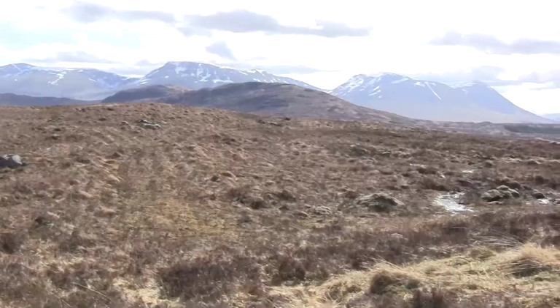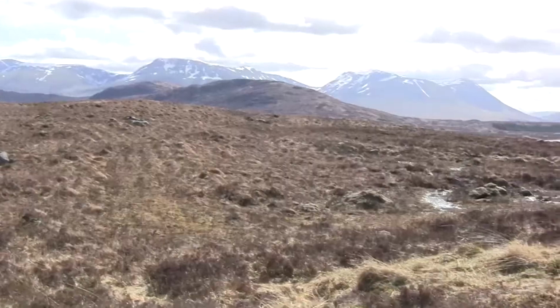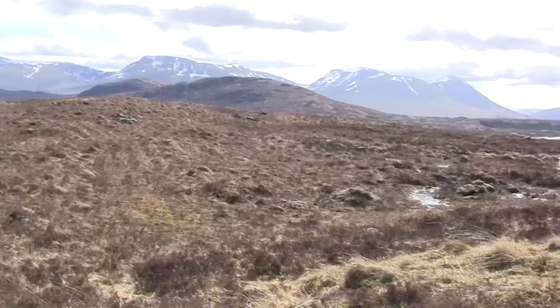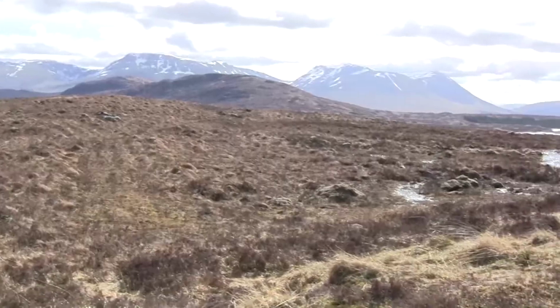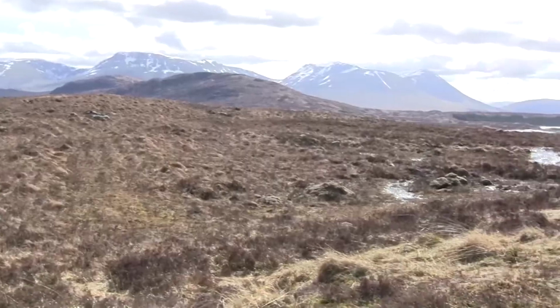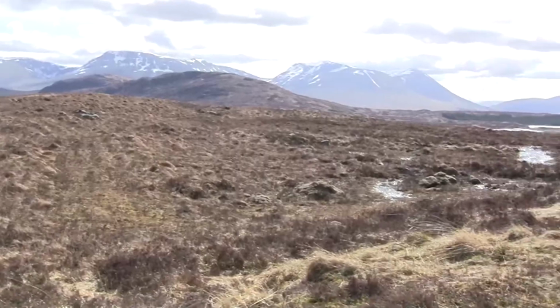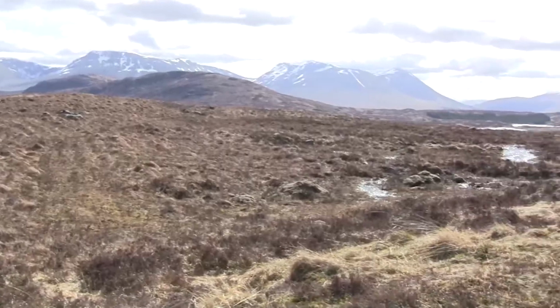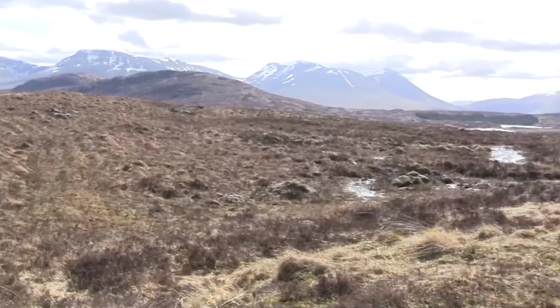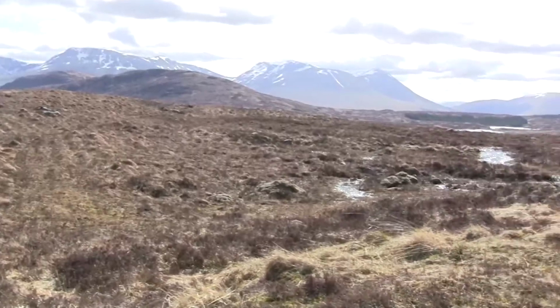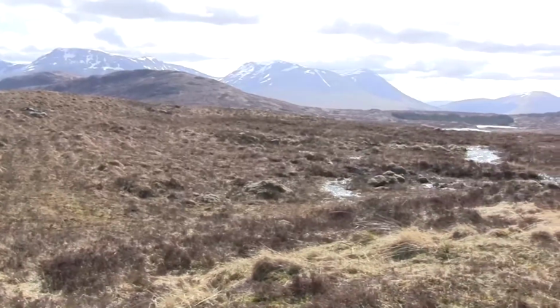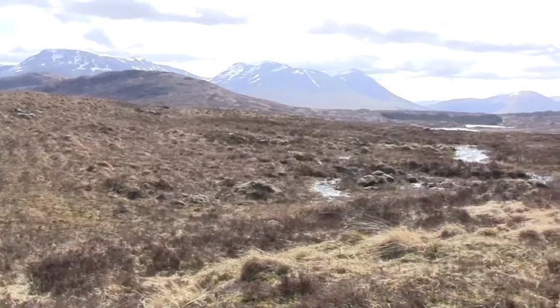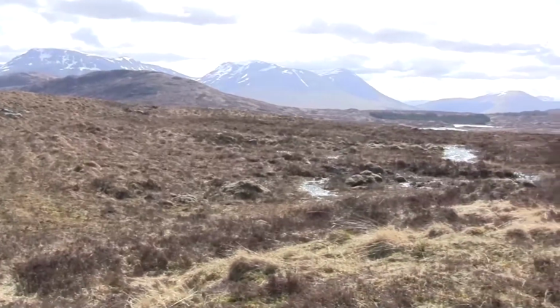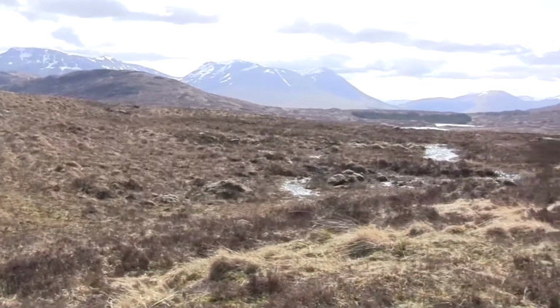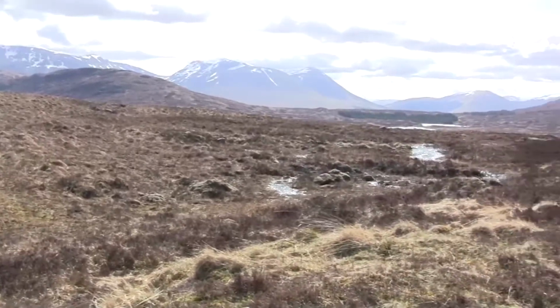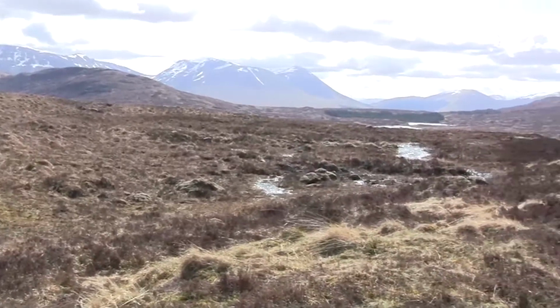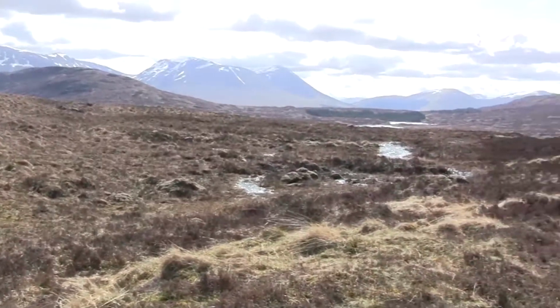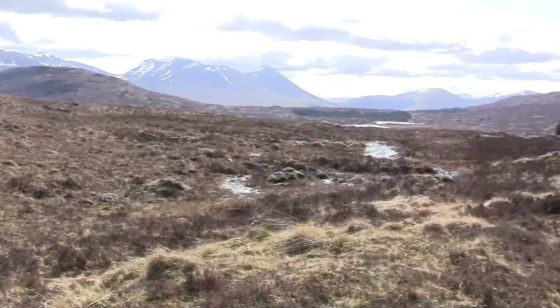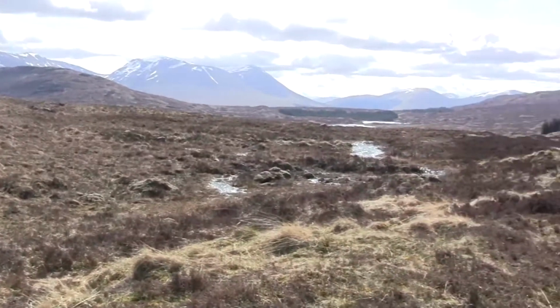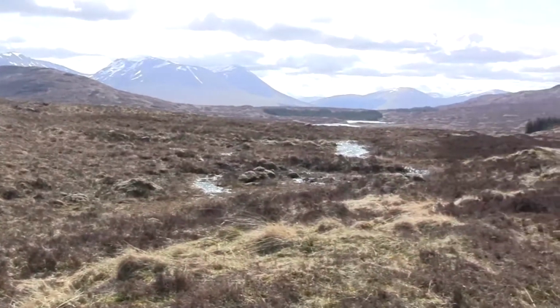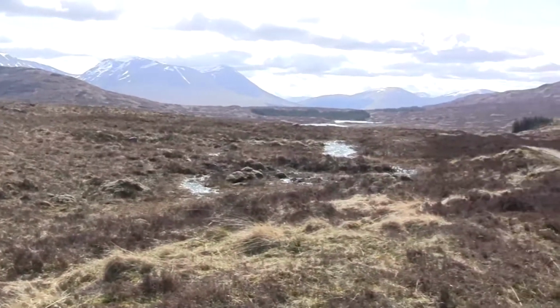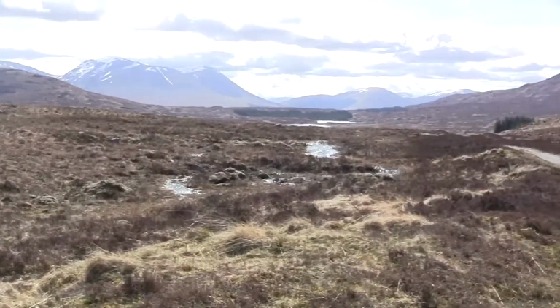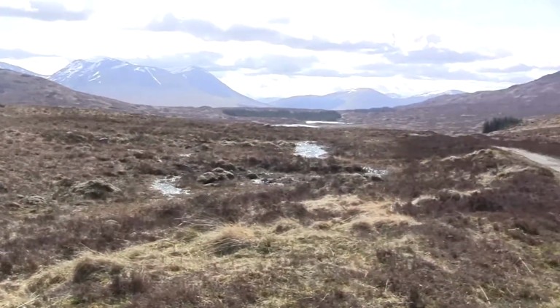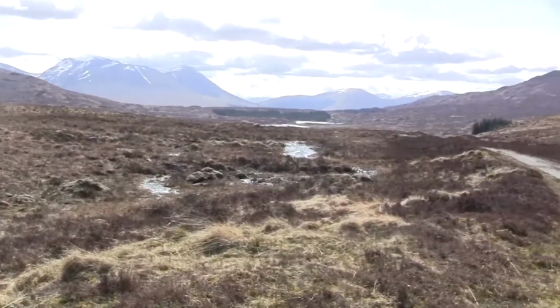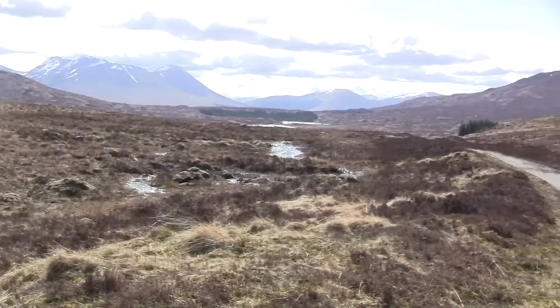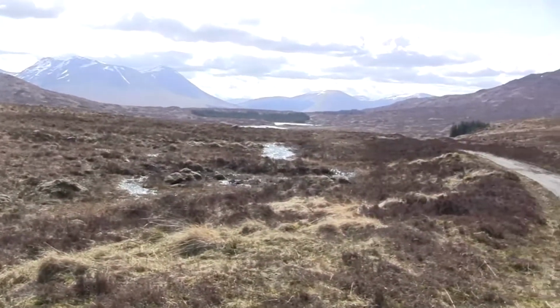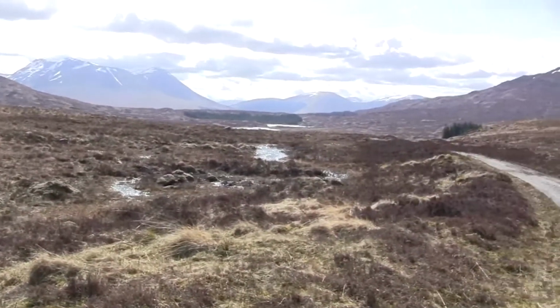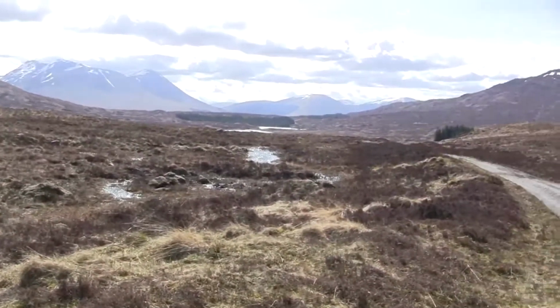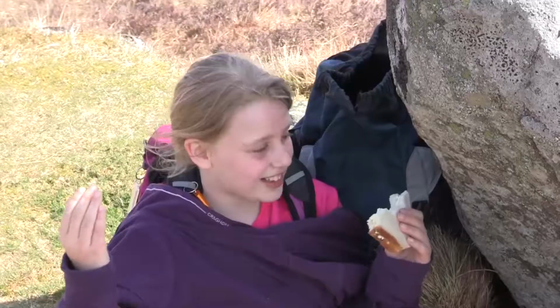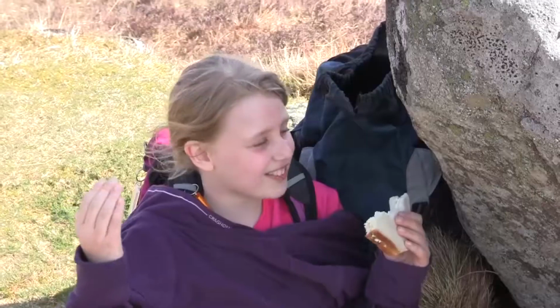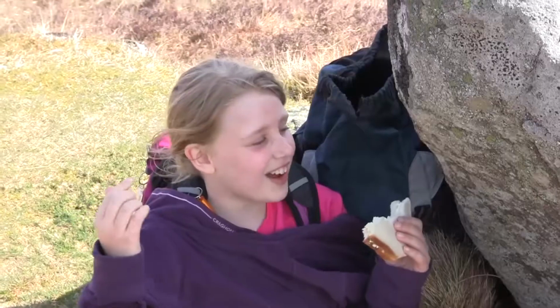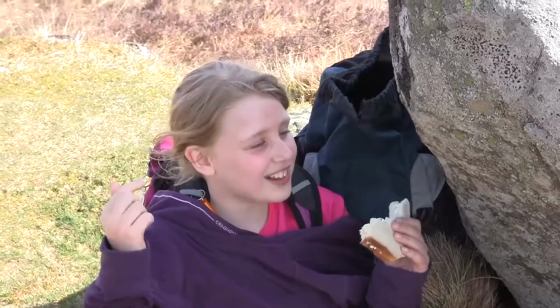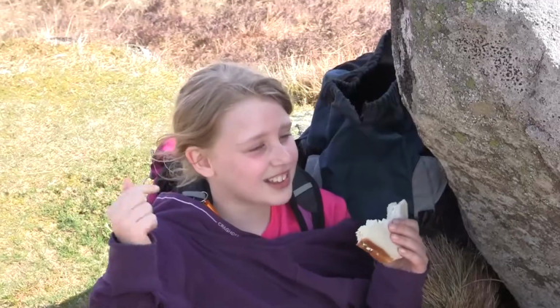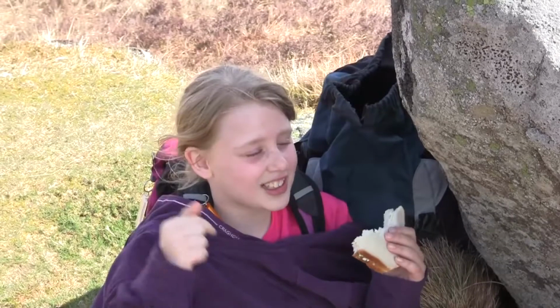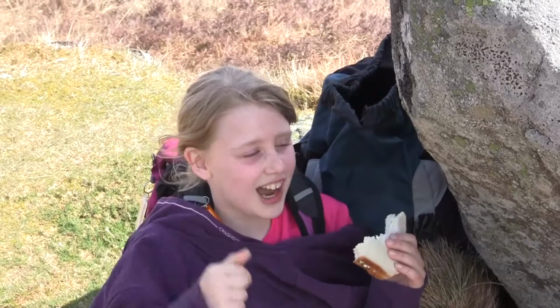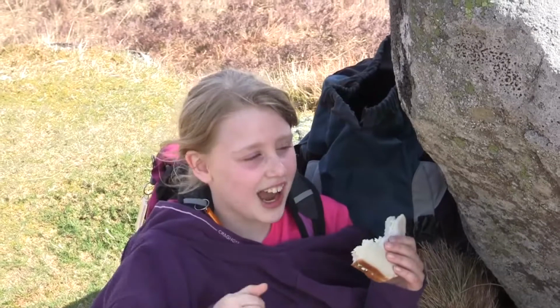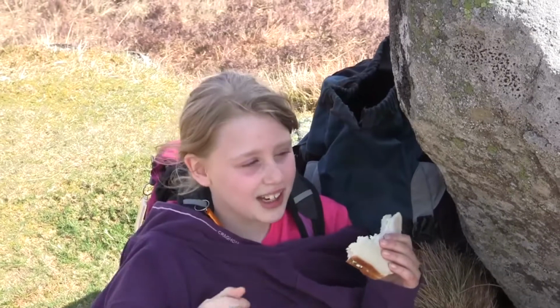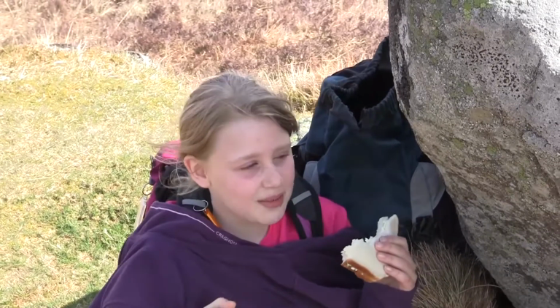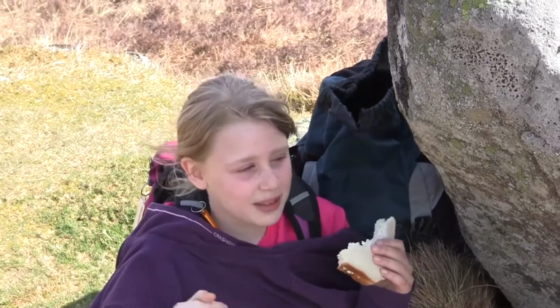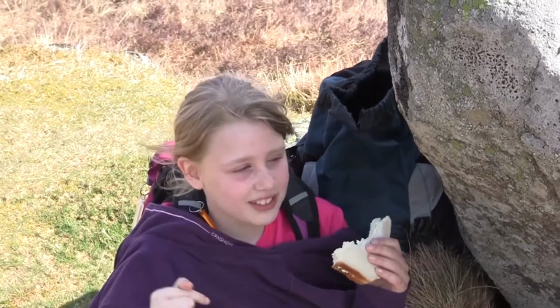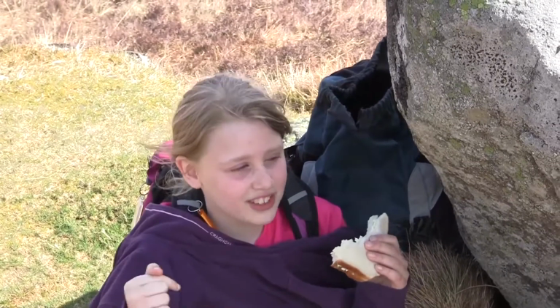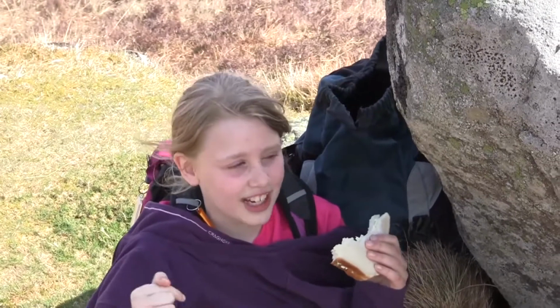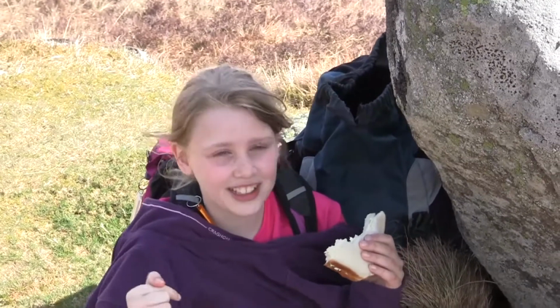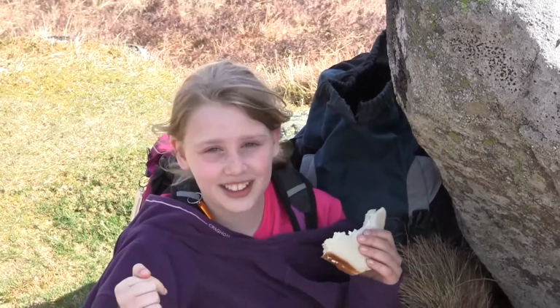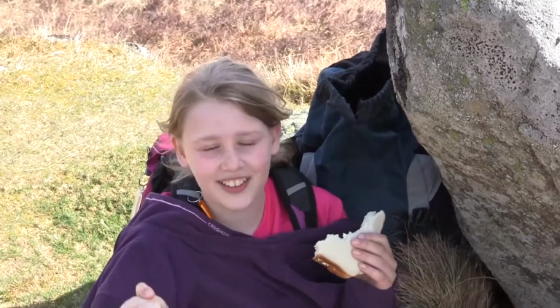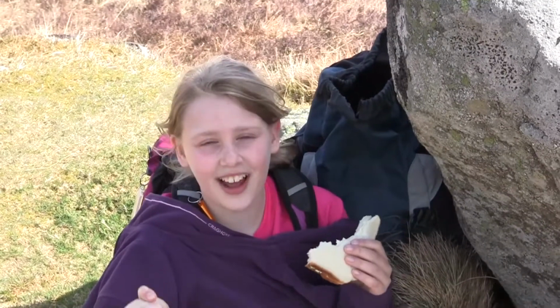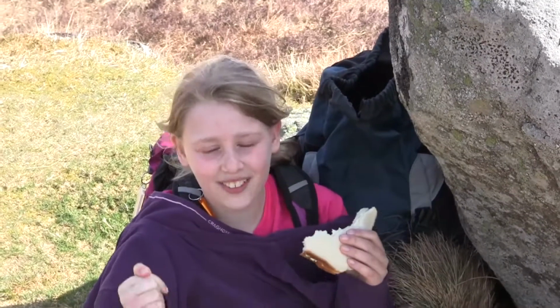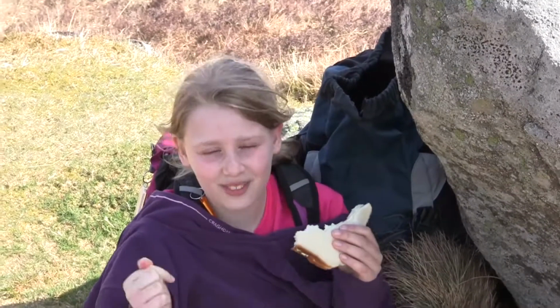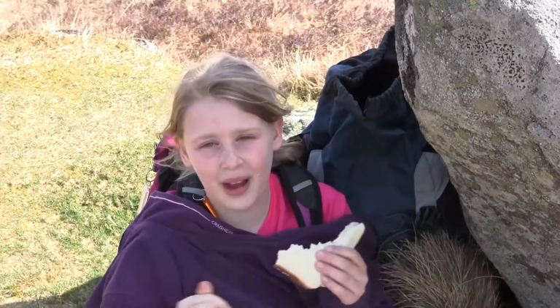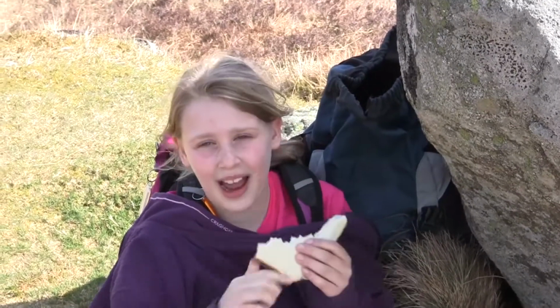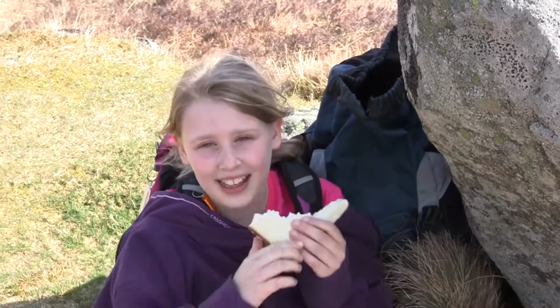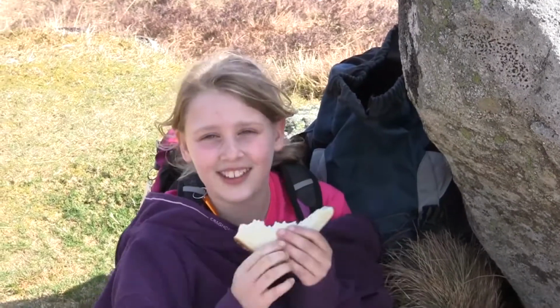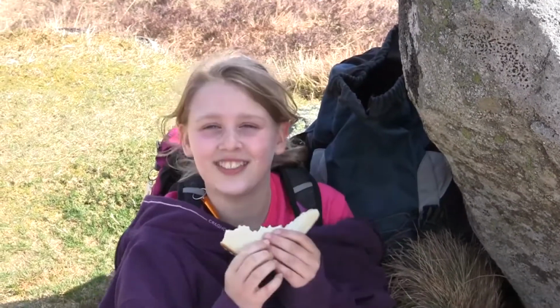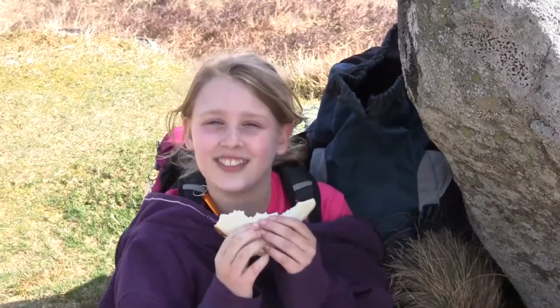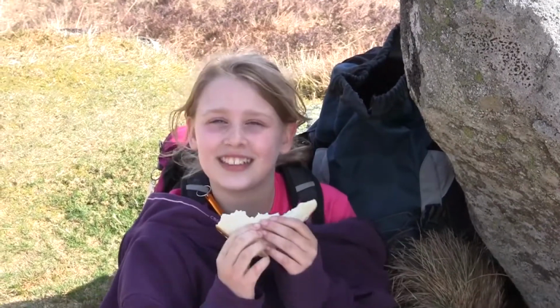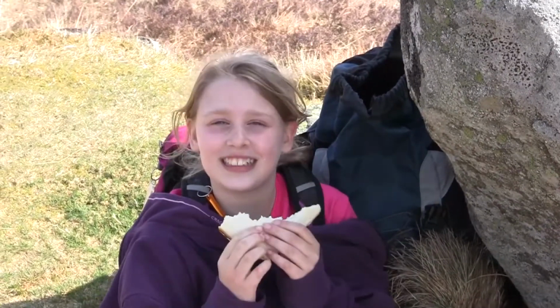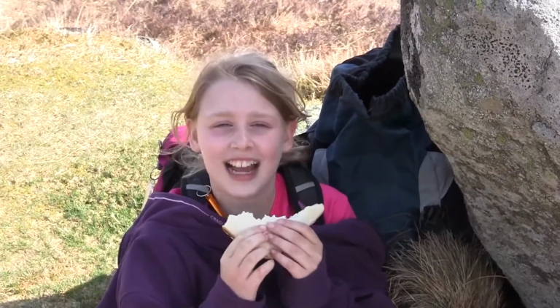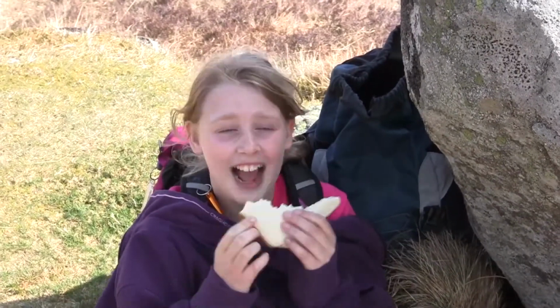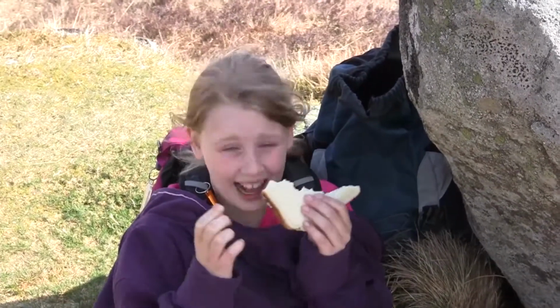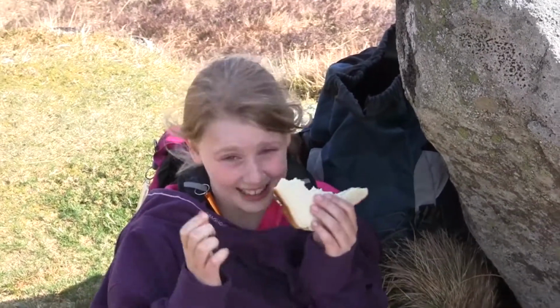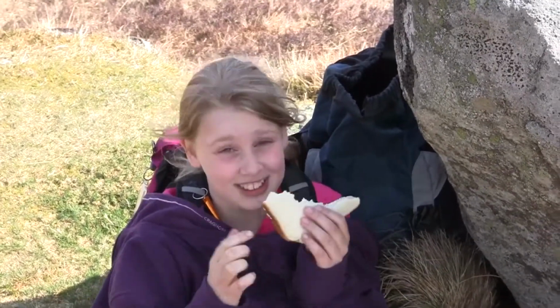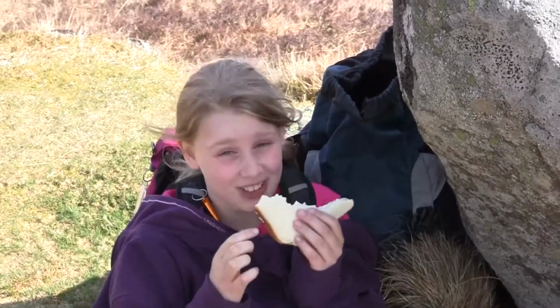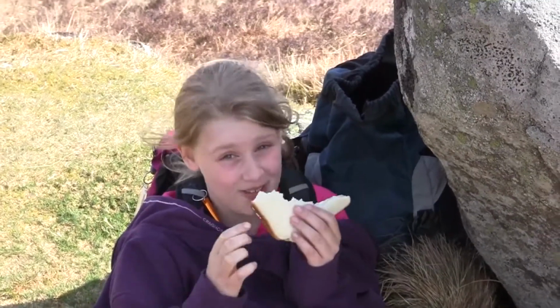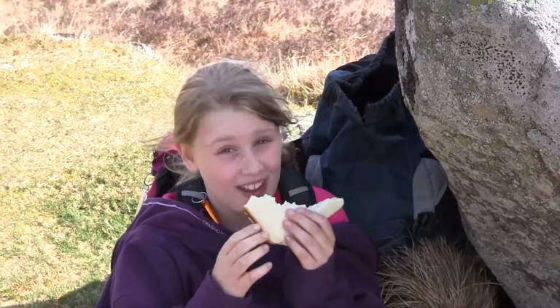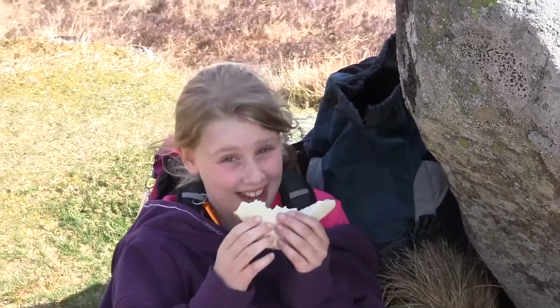On Rannoch Moor today — which is where we are — I've had to find this tiny bit of shade to have my lunch and it's great.